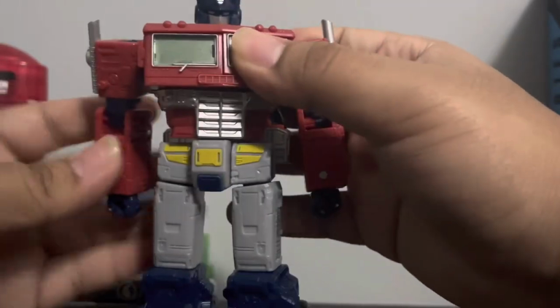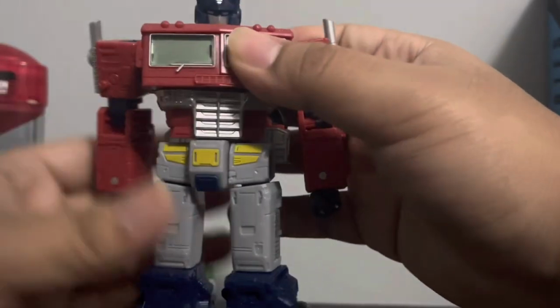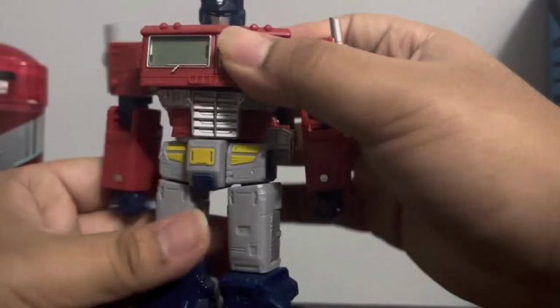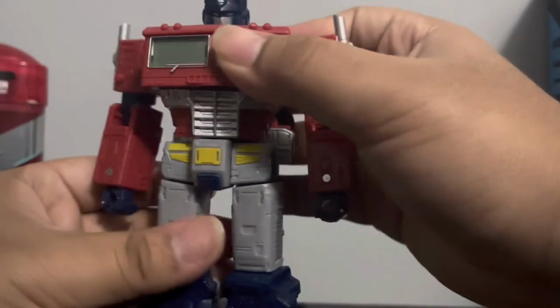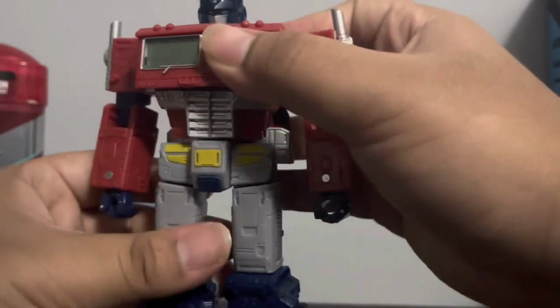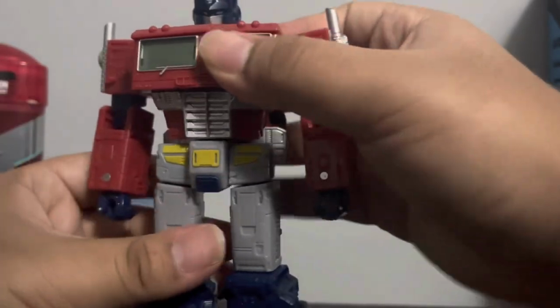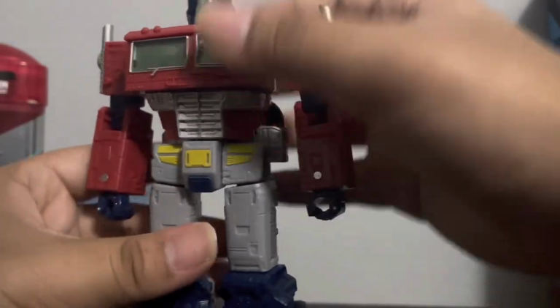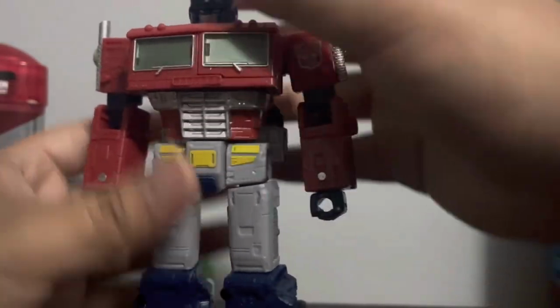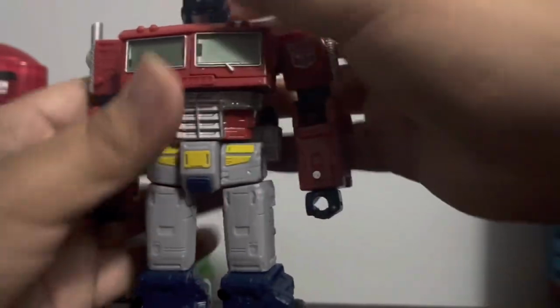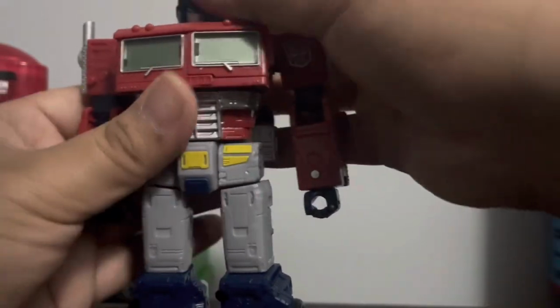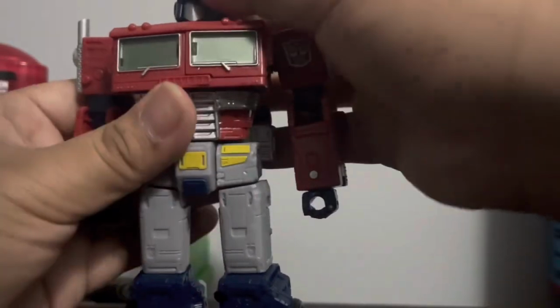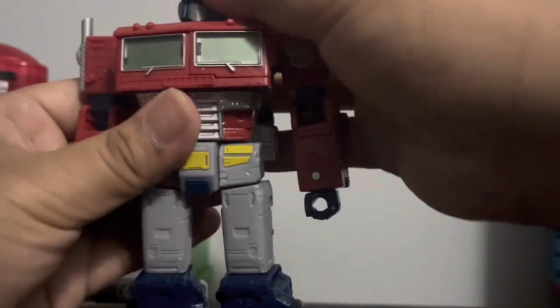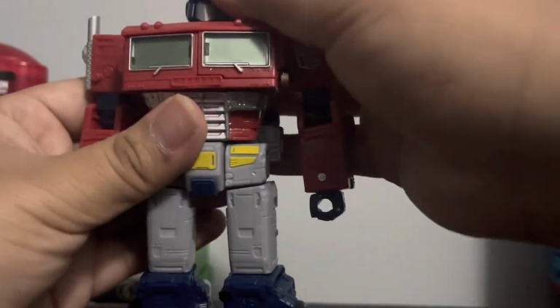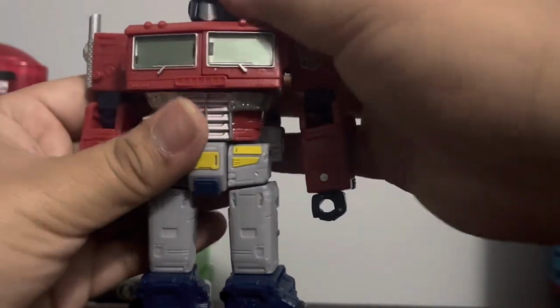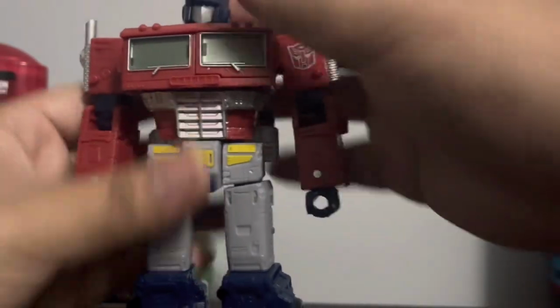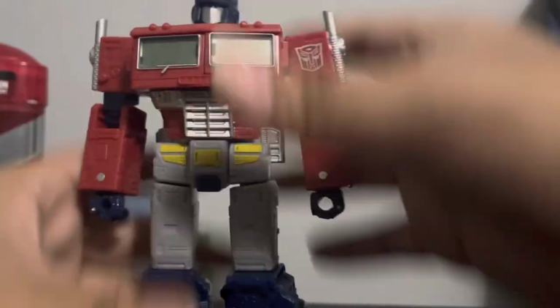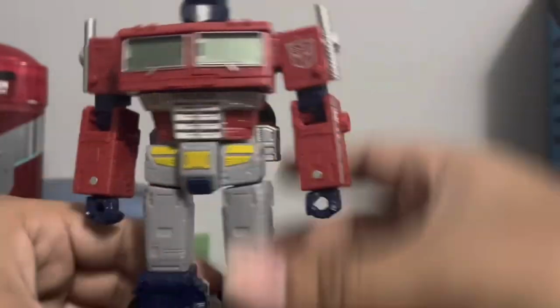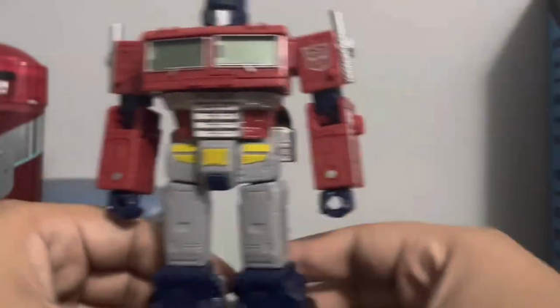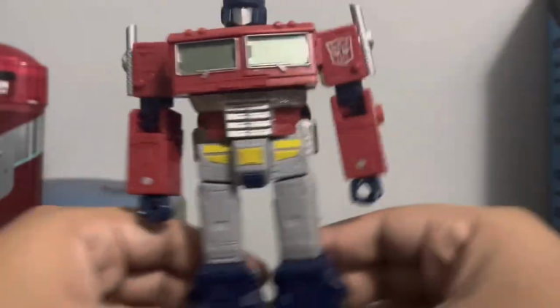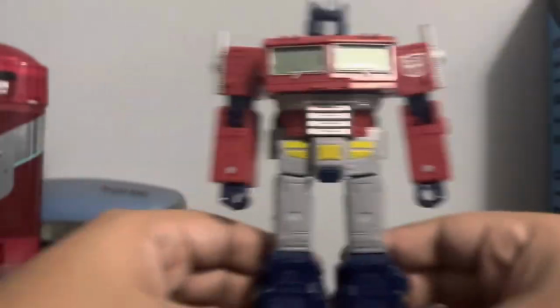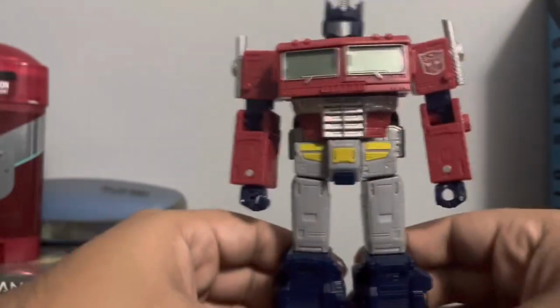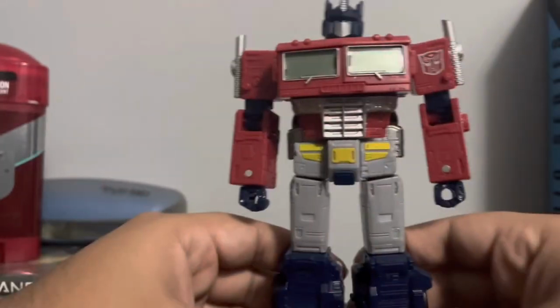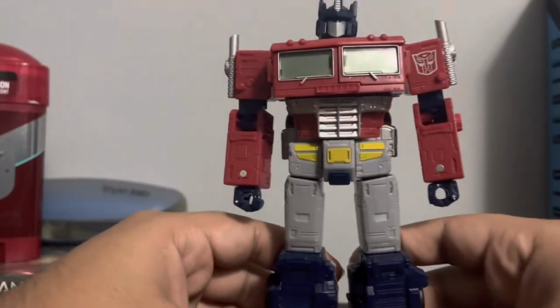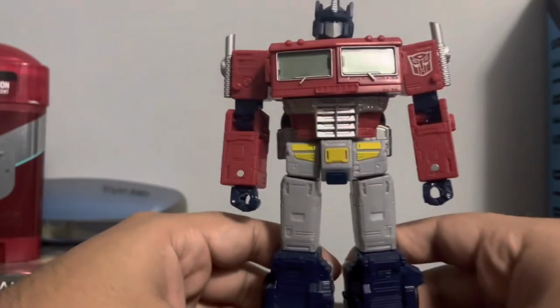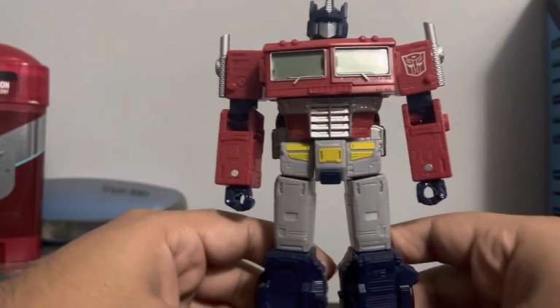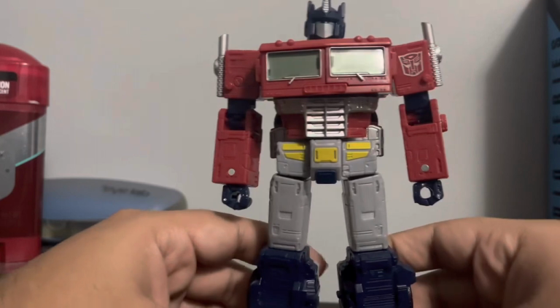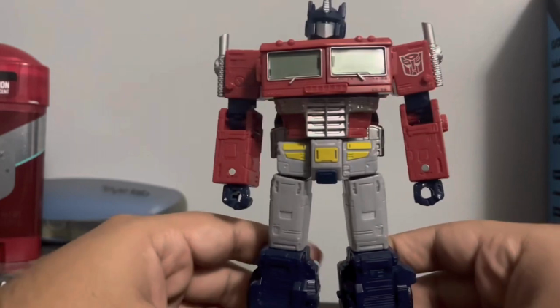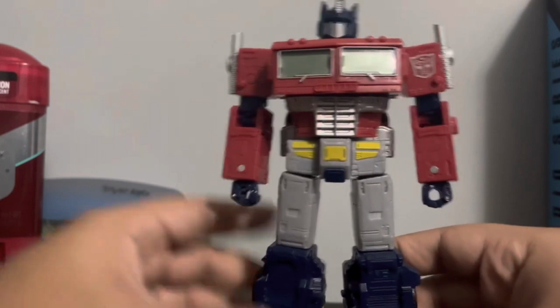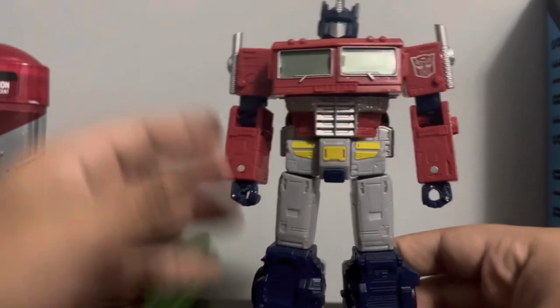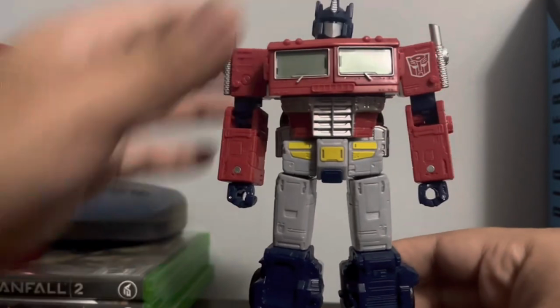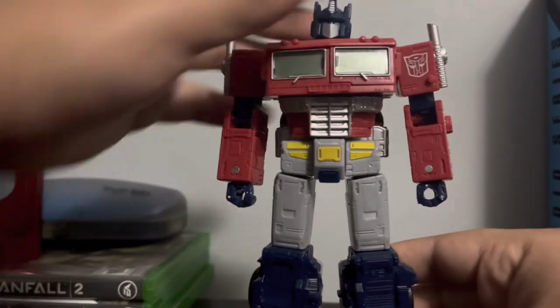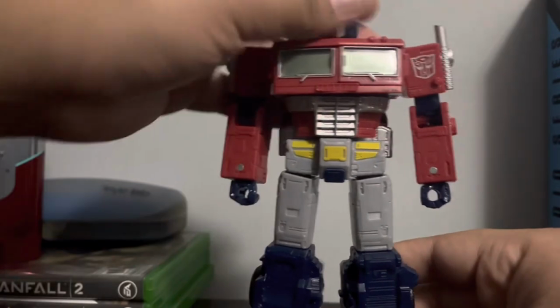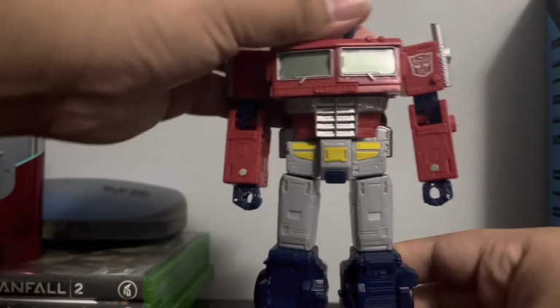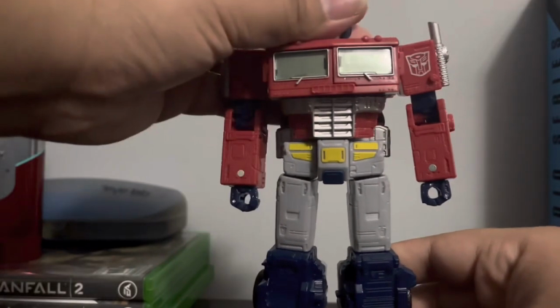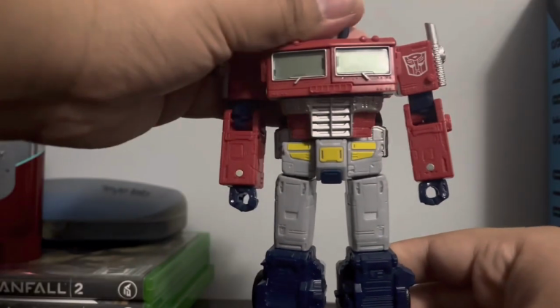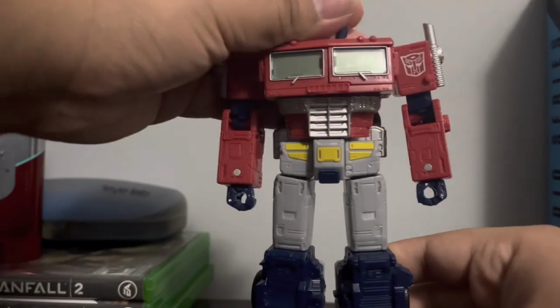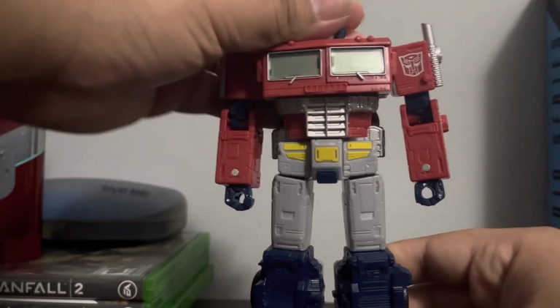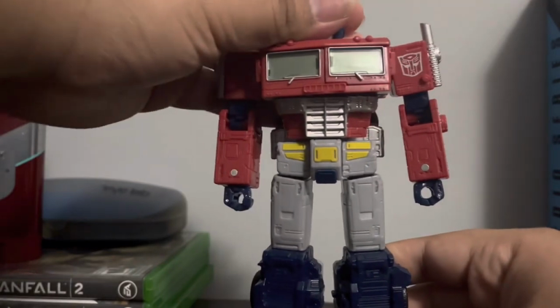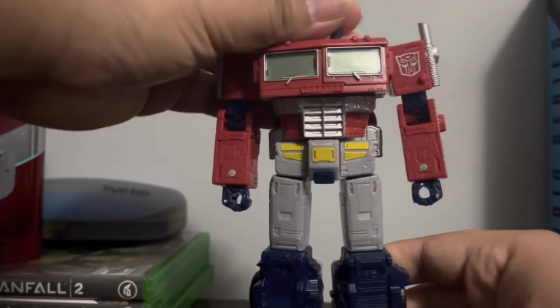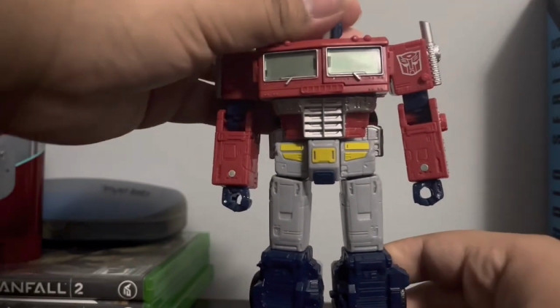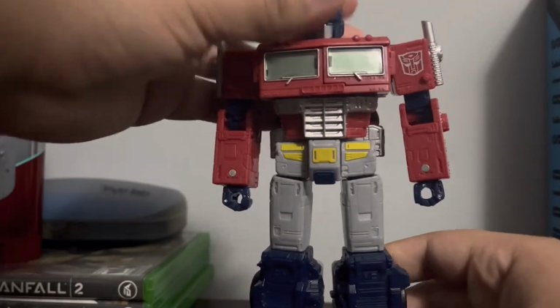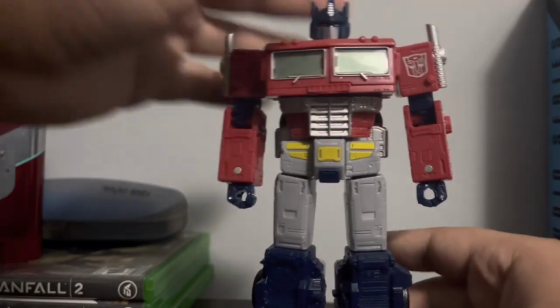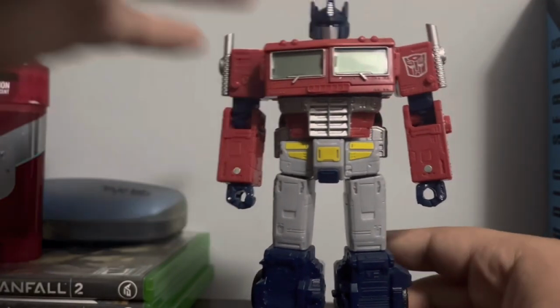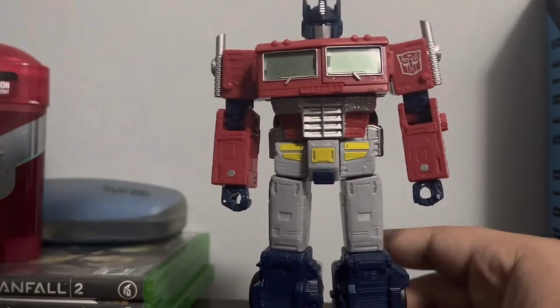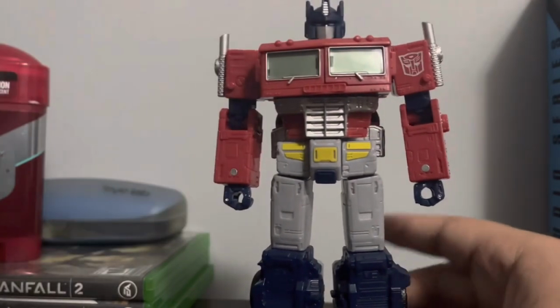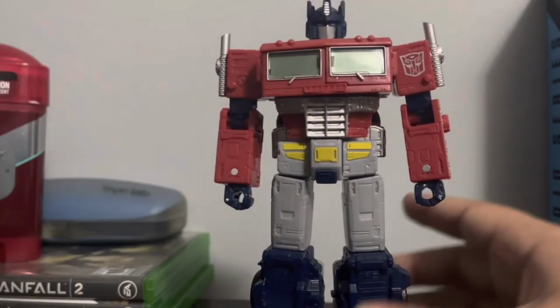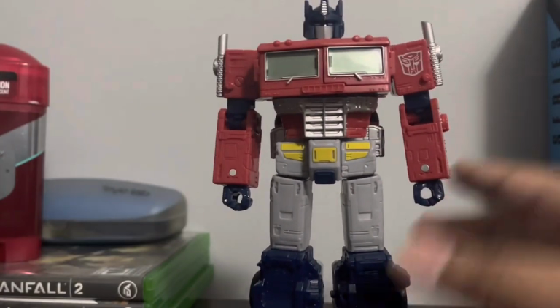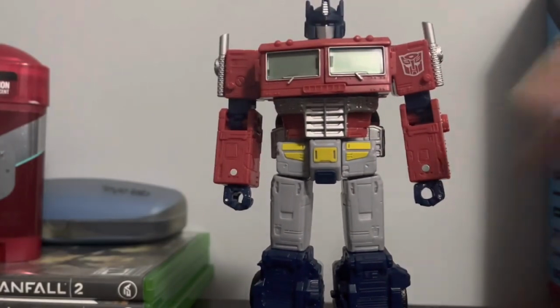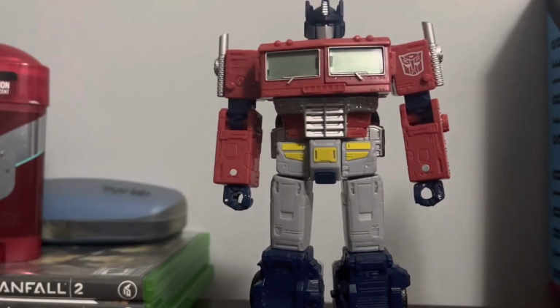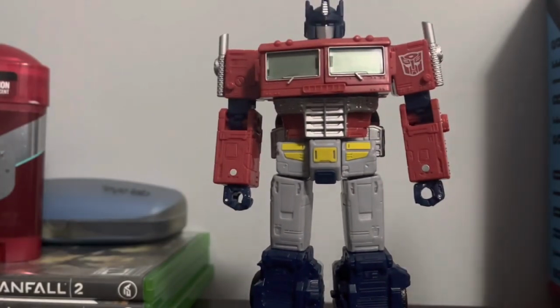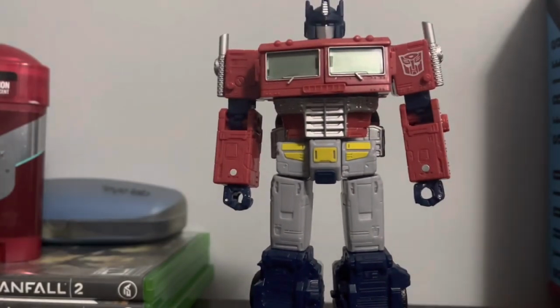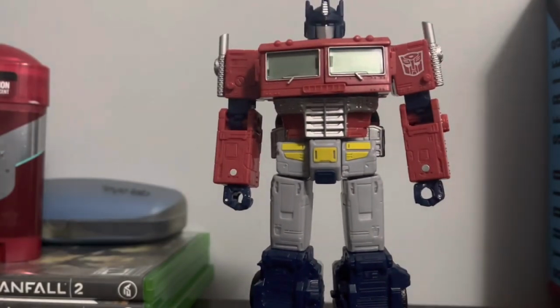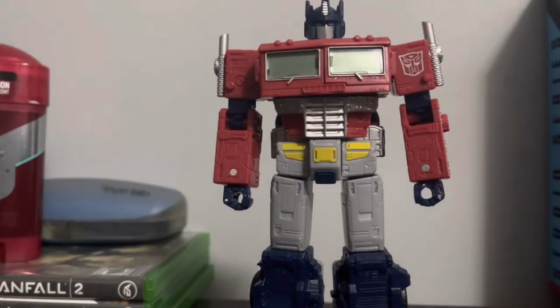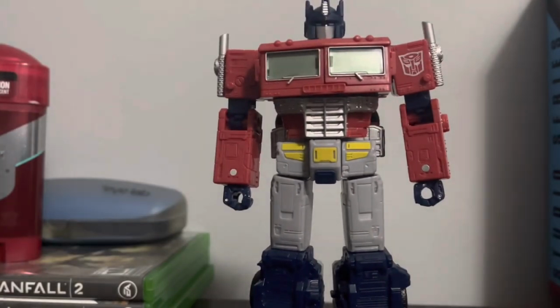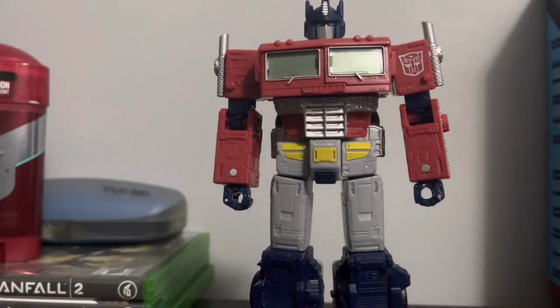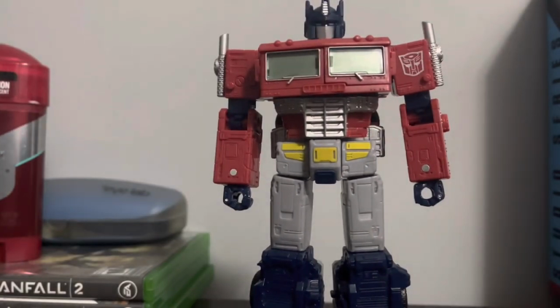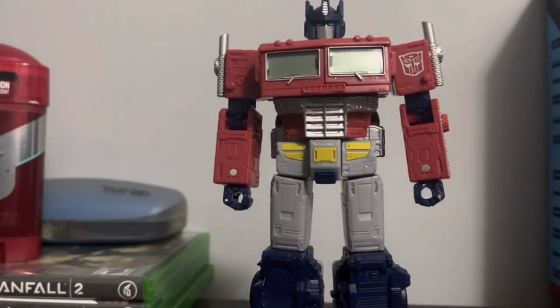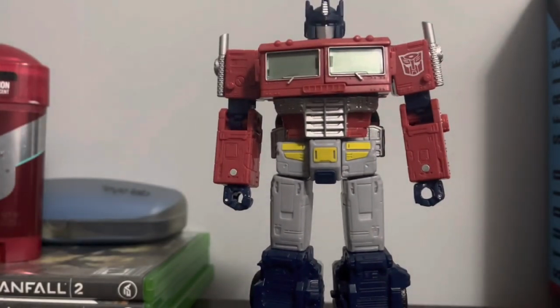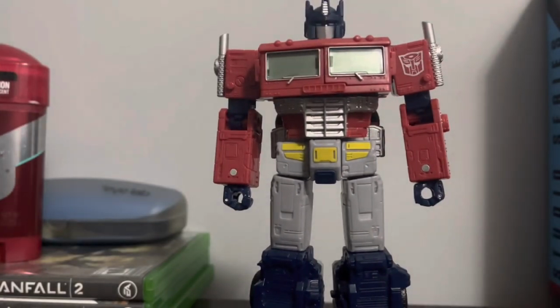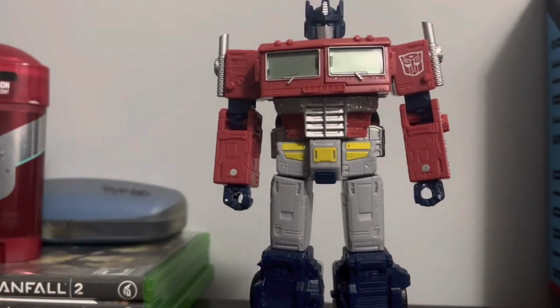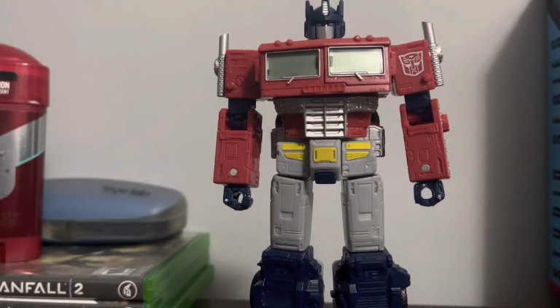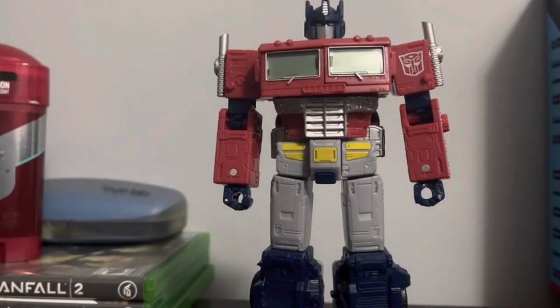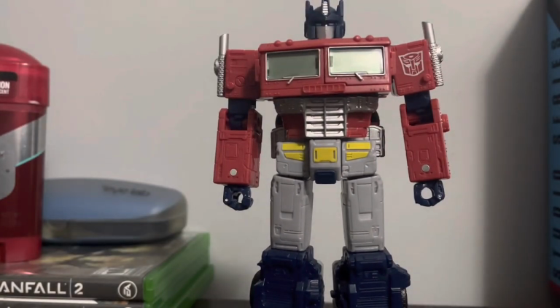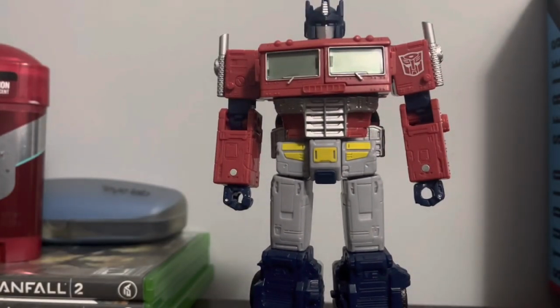There we have it — Optimus Prime in robot mode.